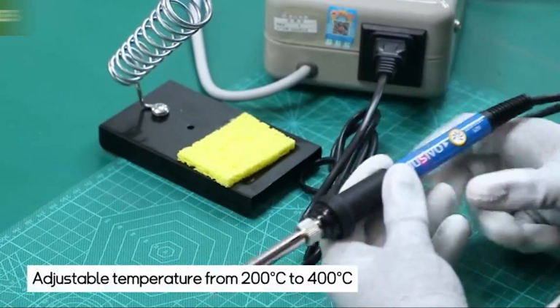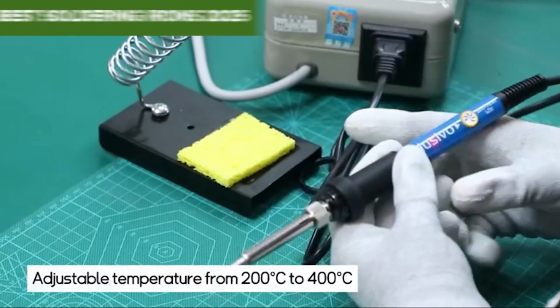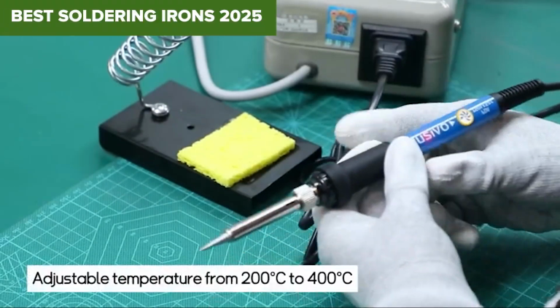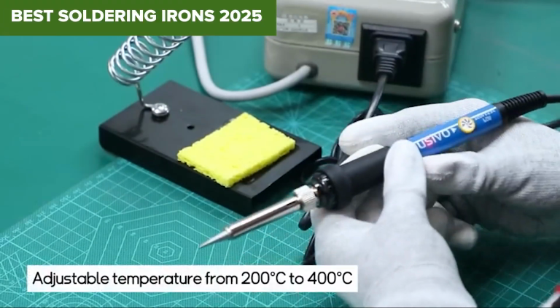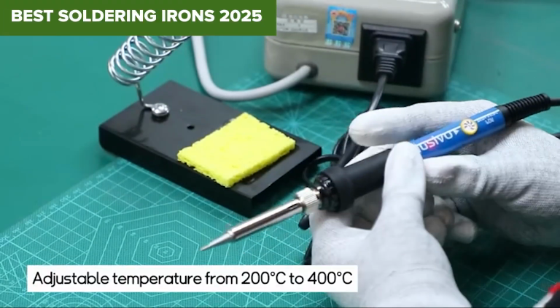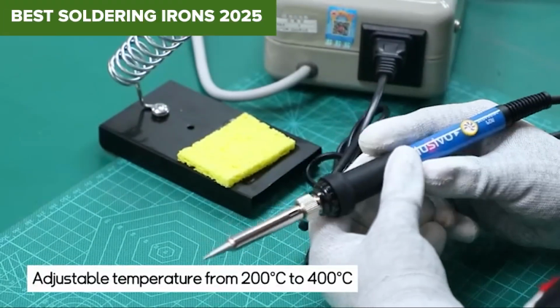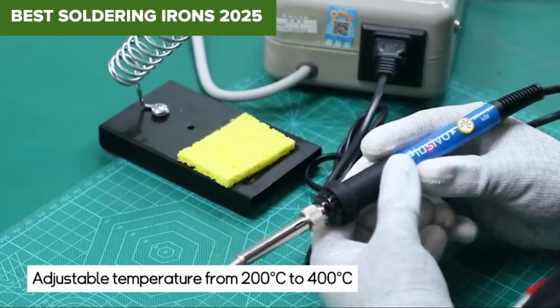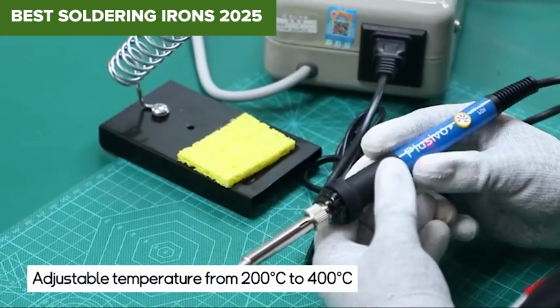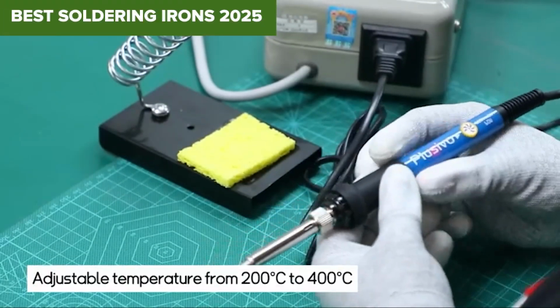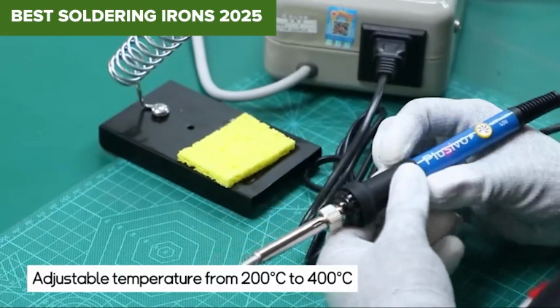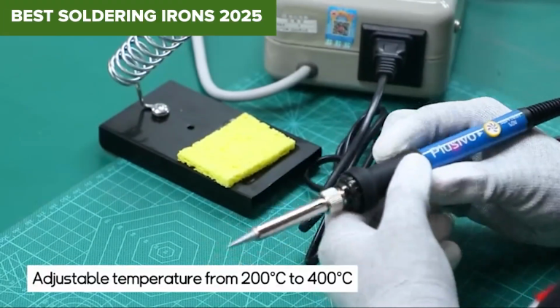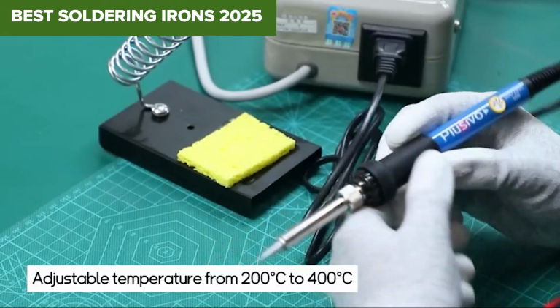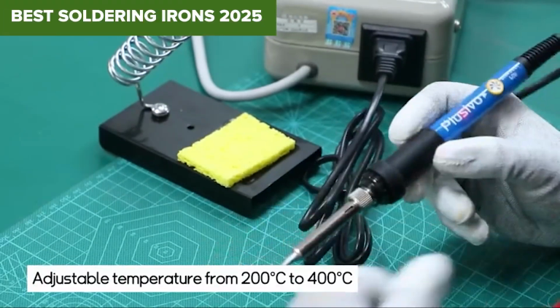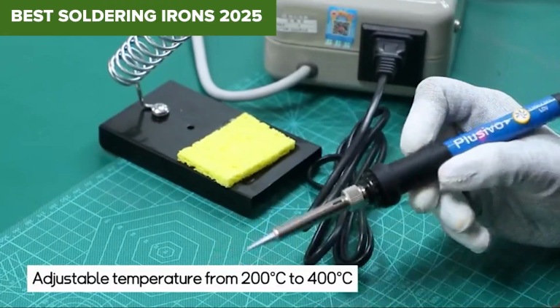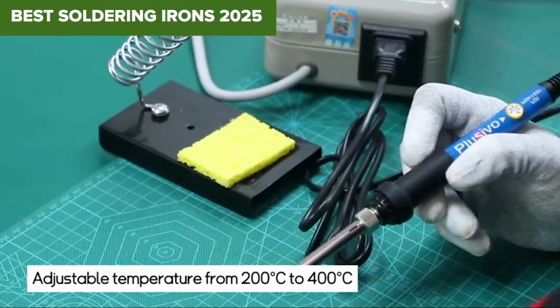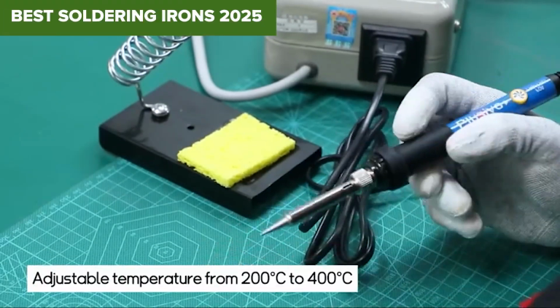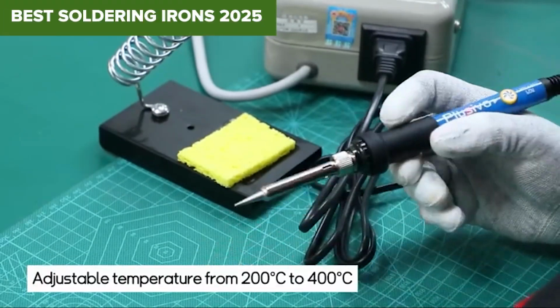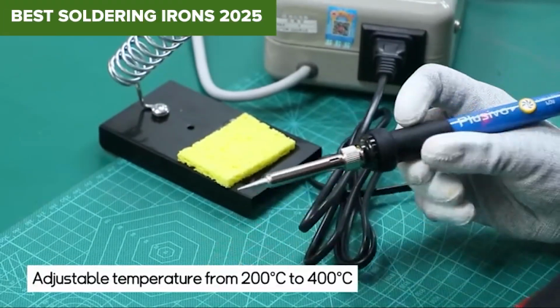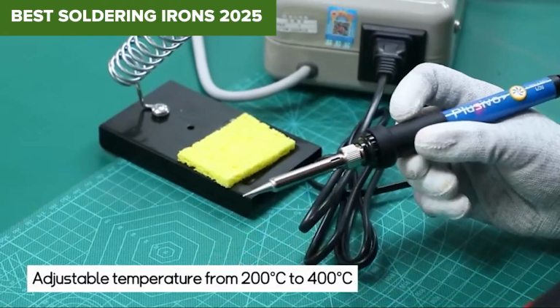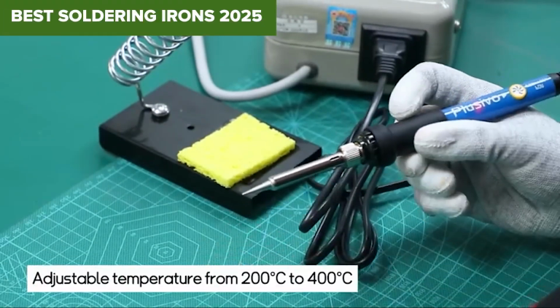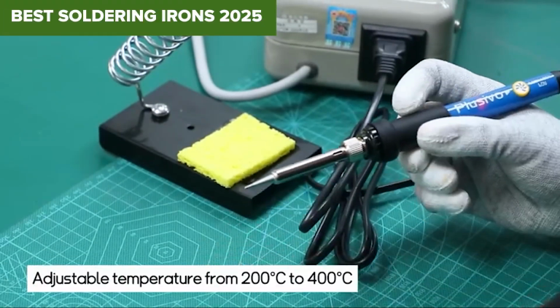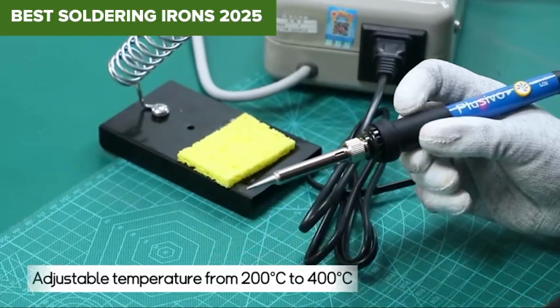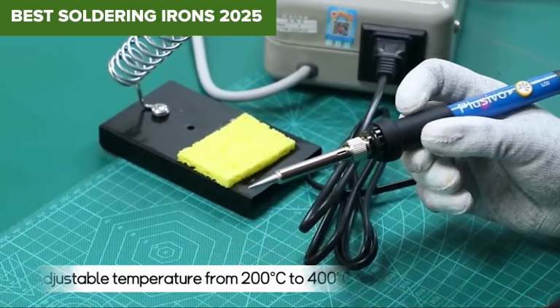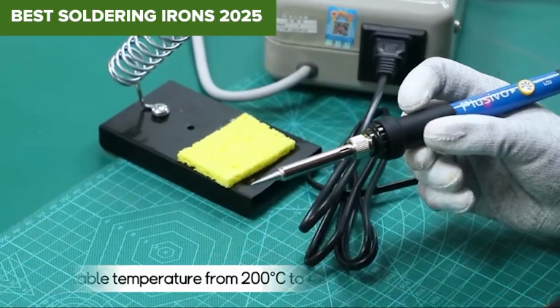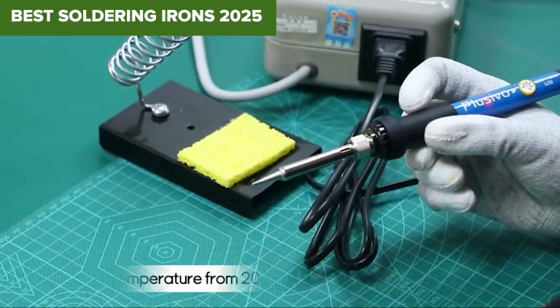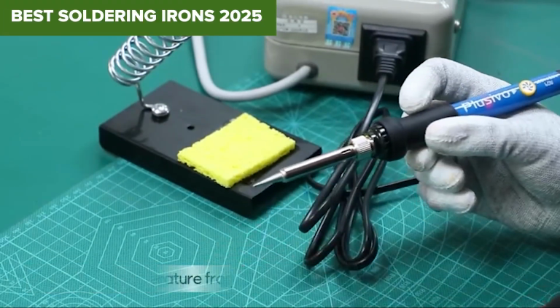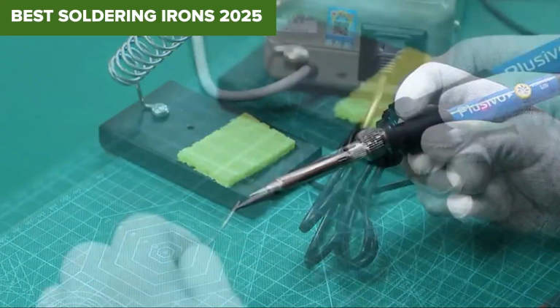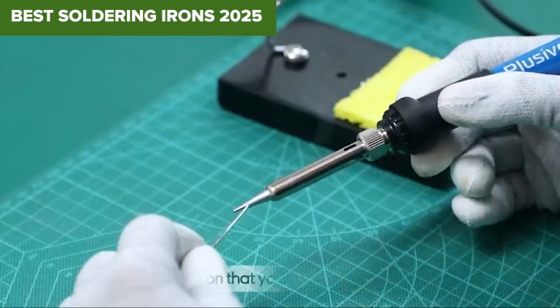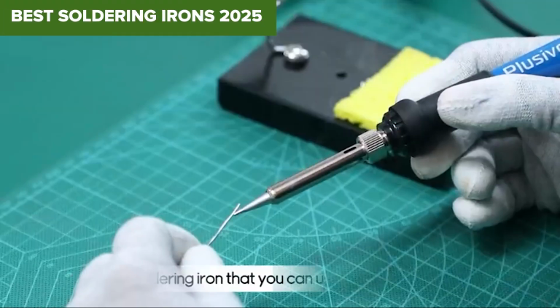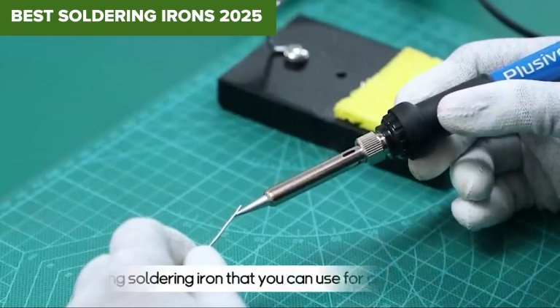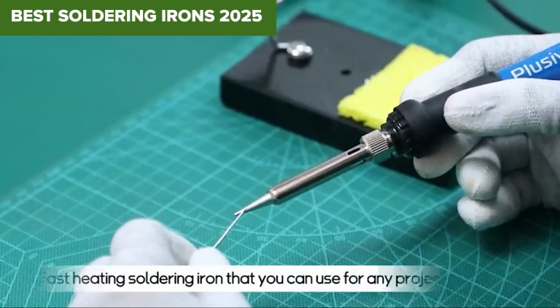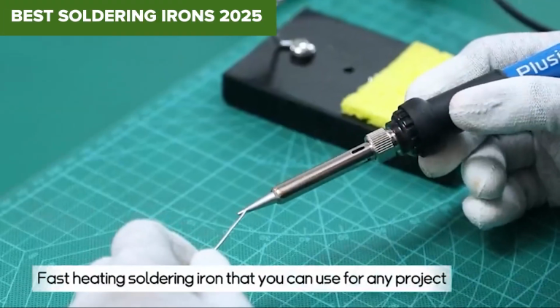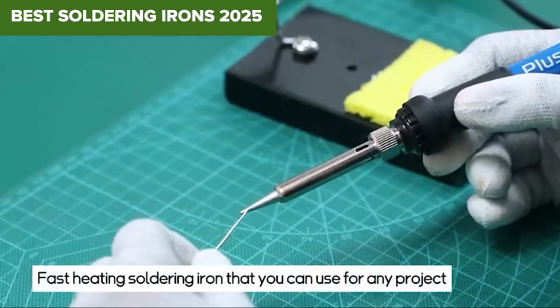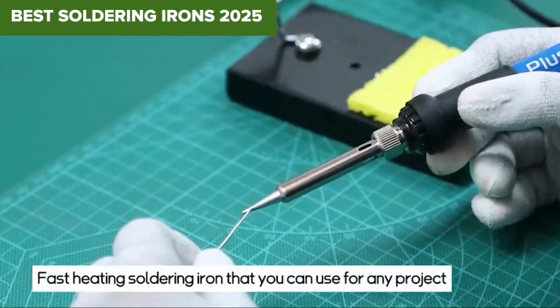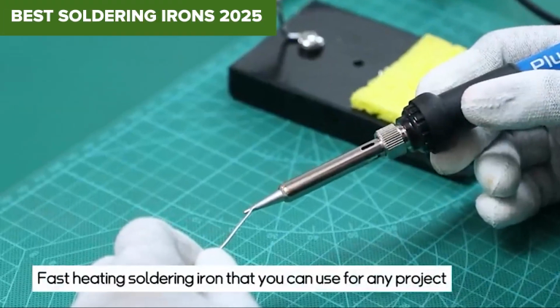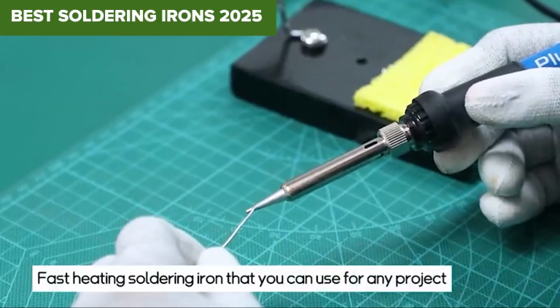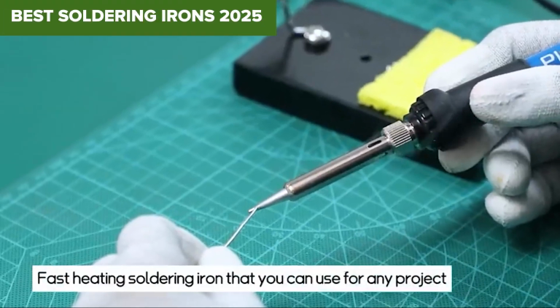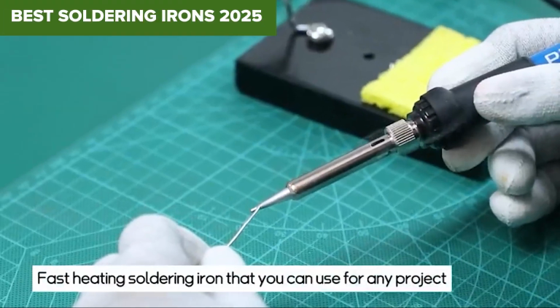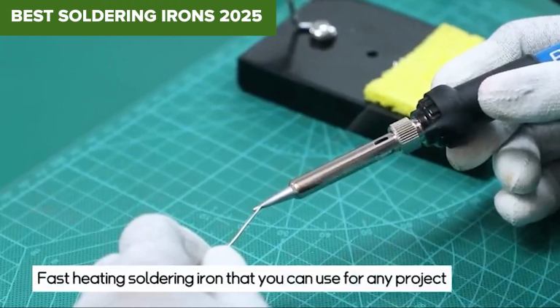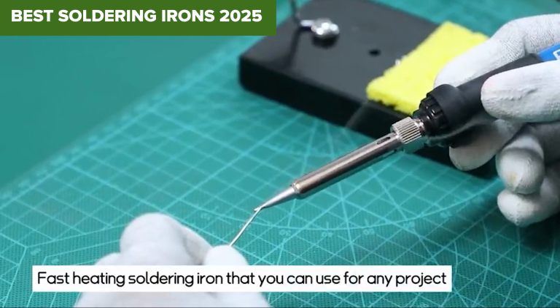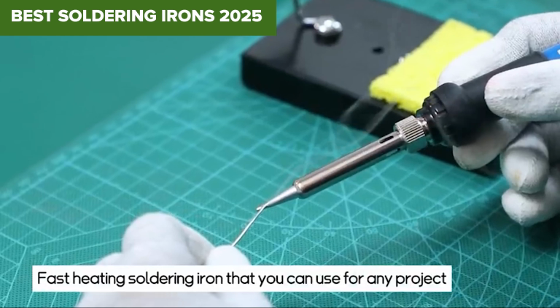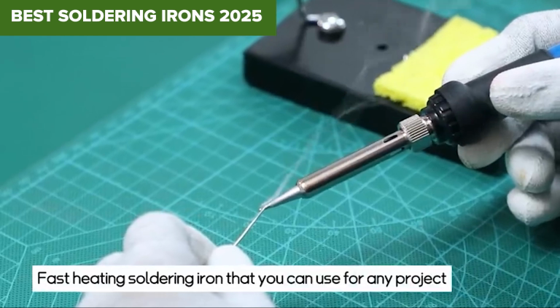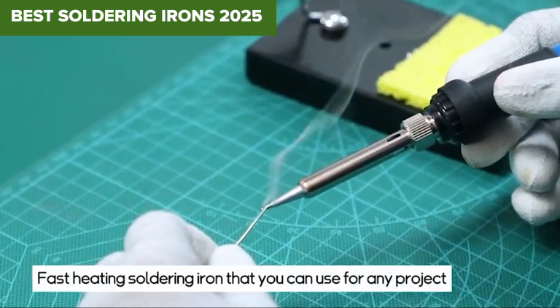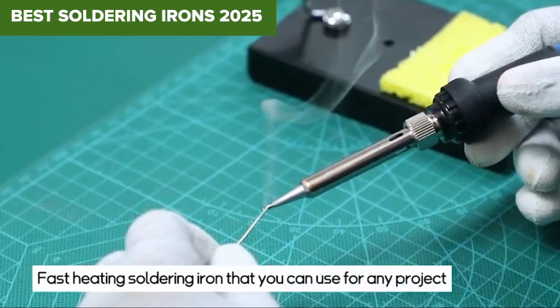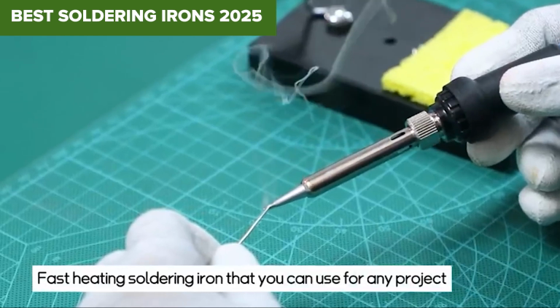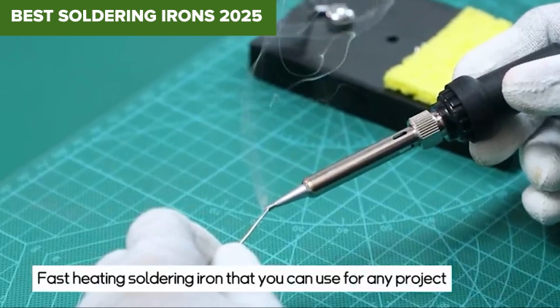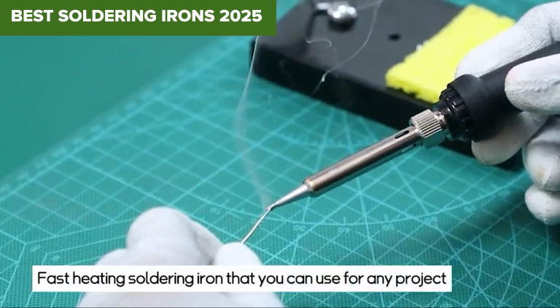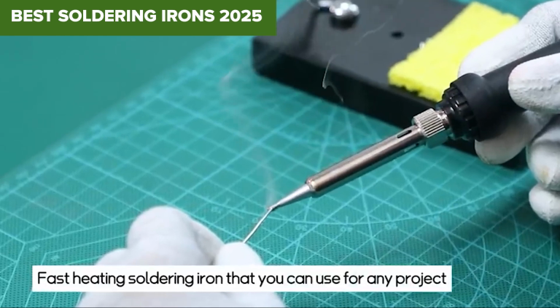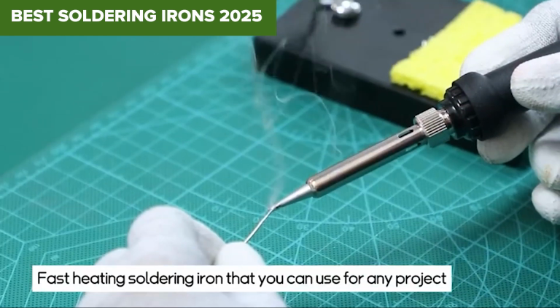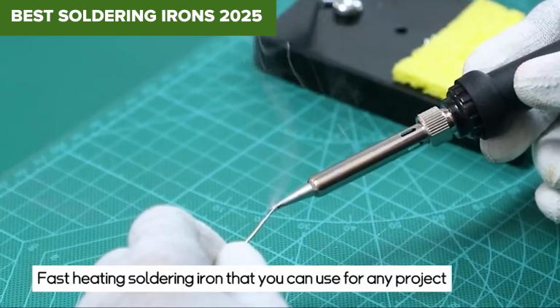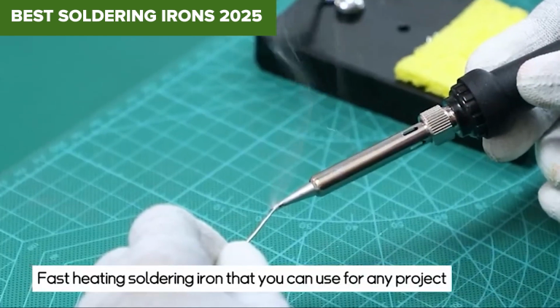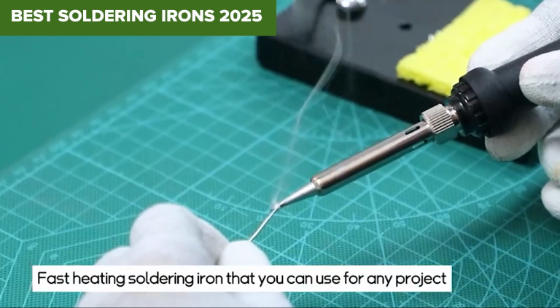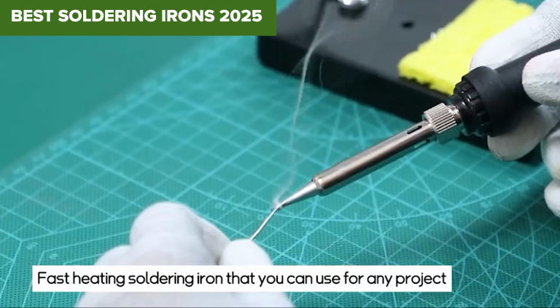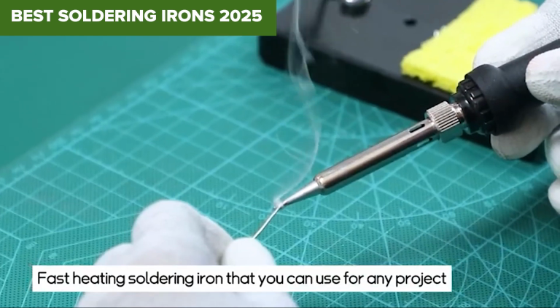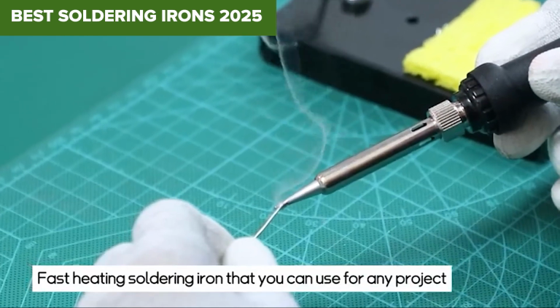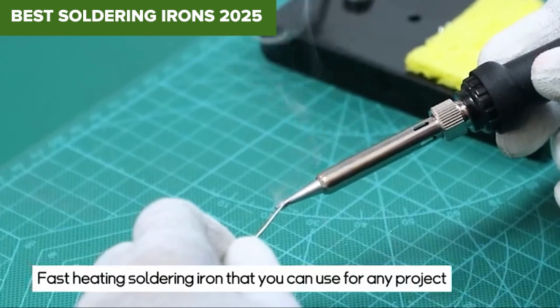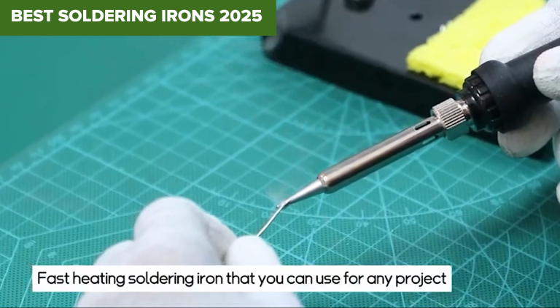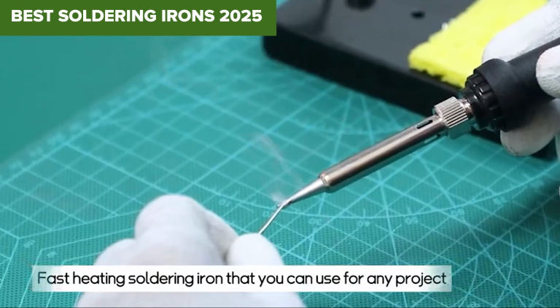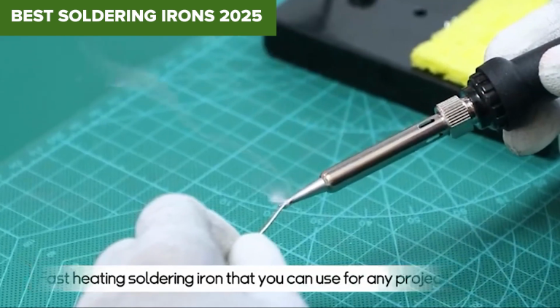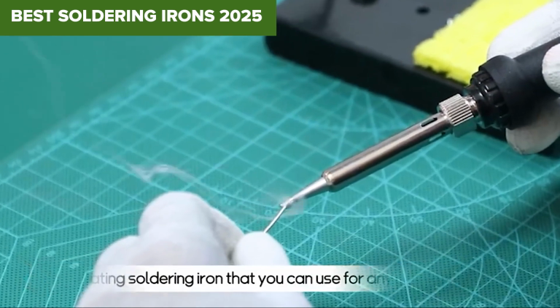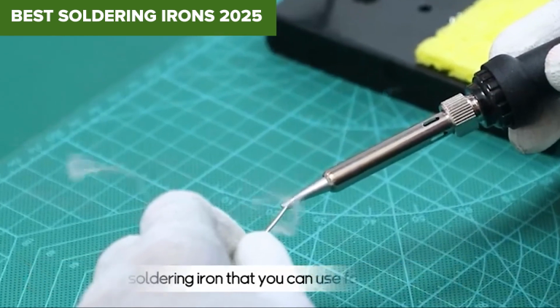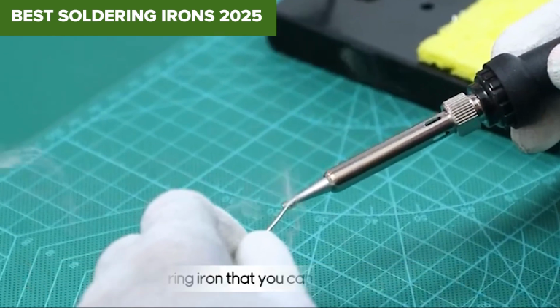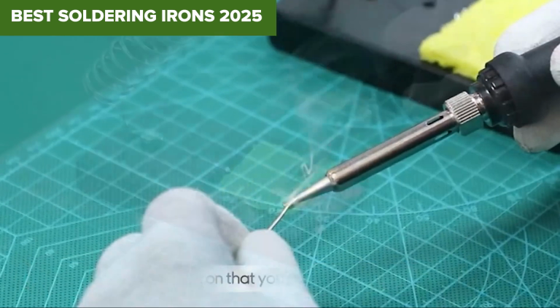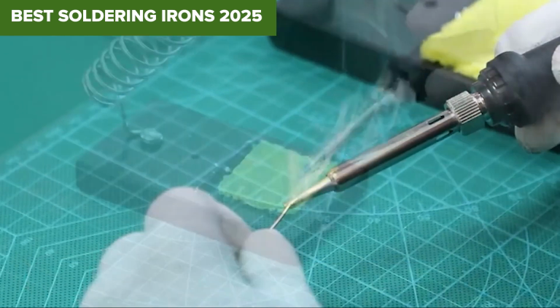Looking for the best soldering iron without getting burned by poor choices? Stick around — we've tested the top models so you don't have to.